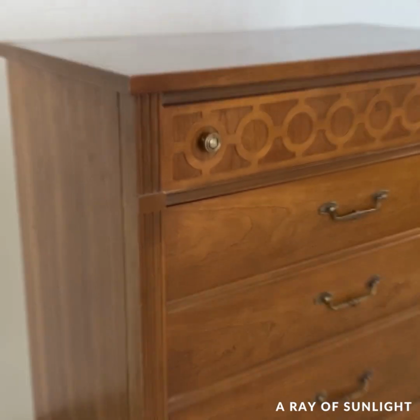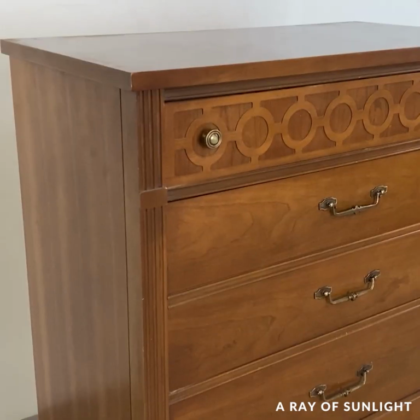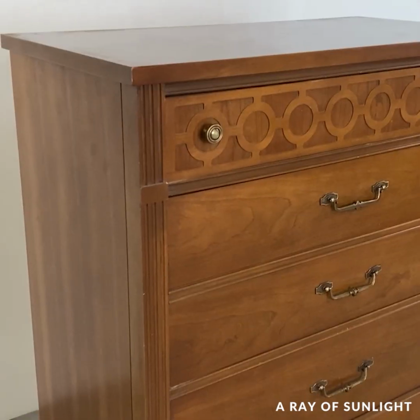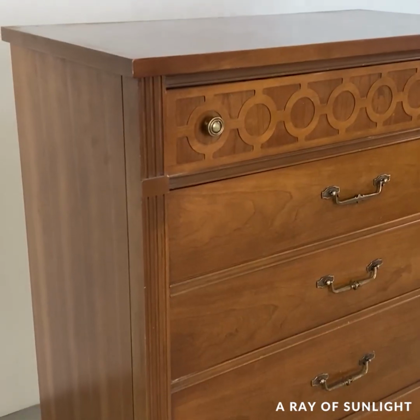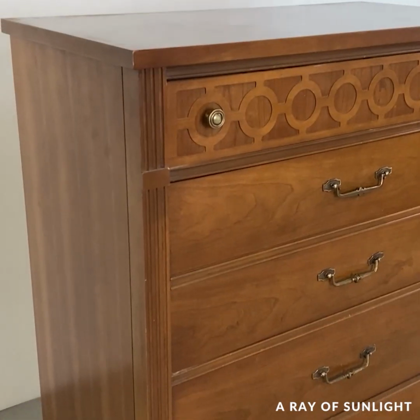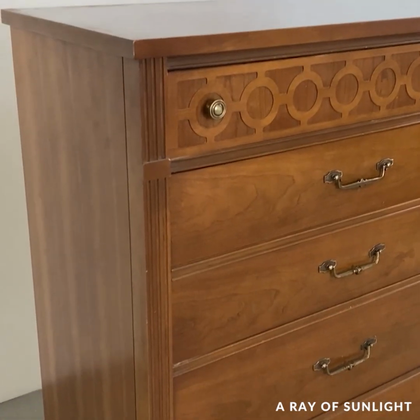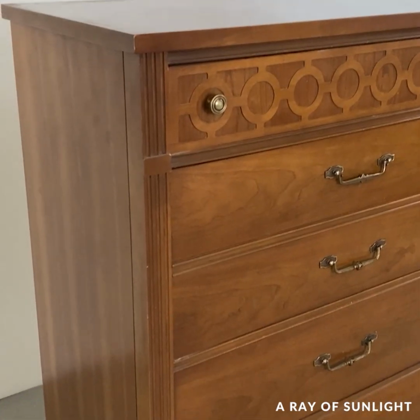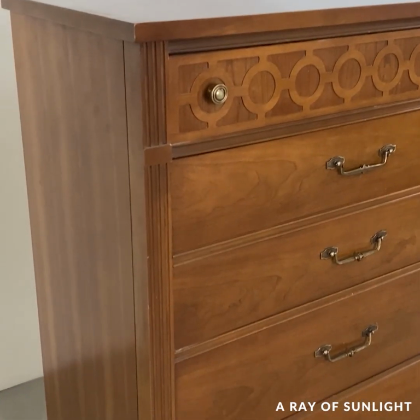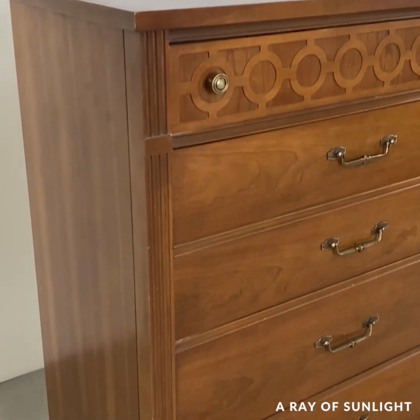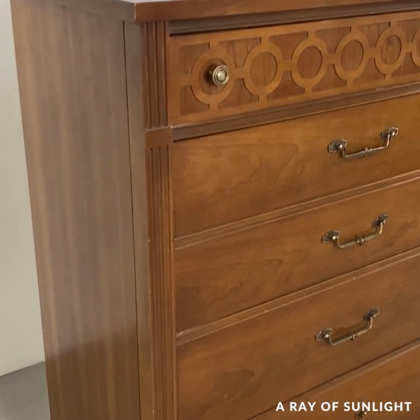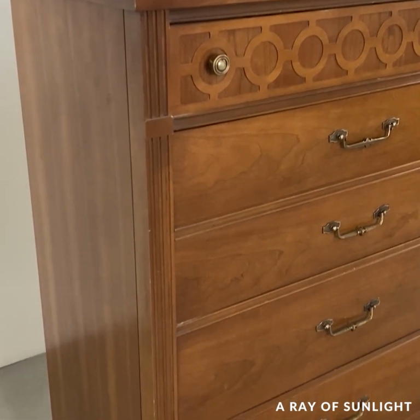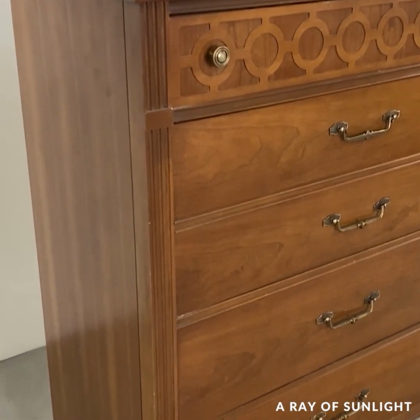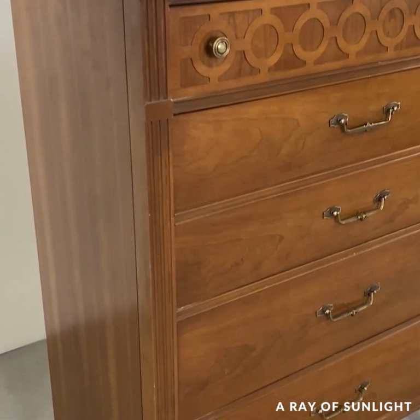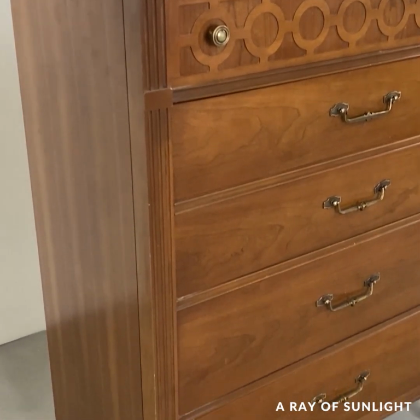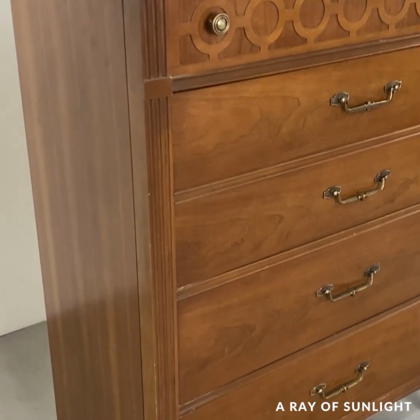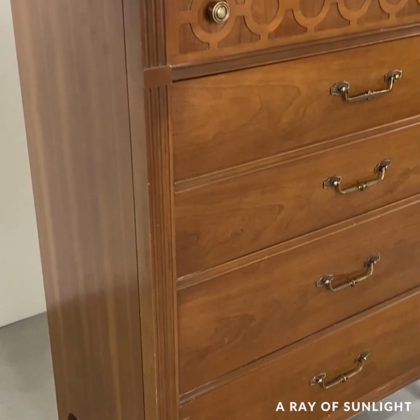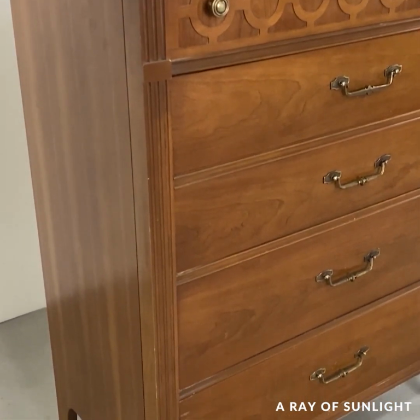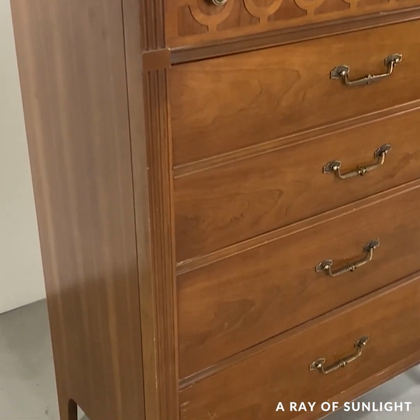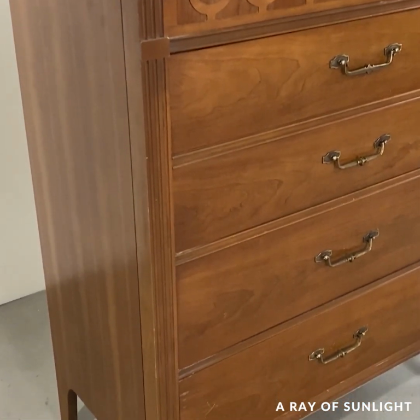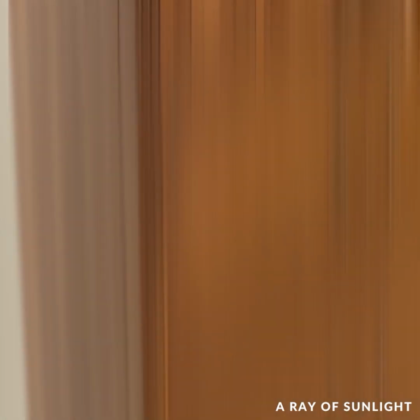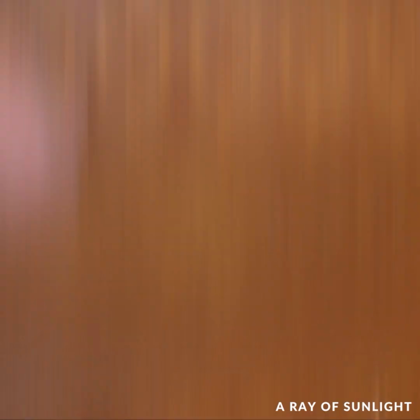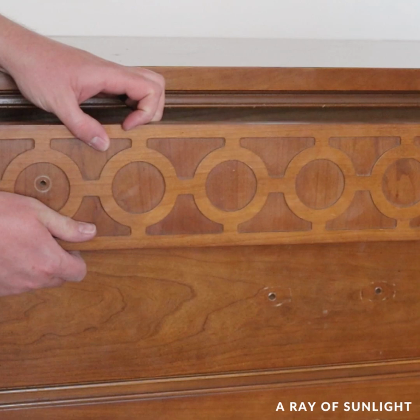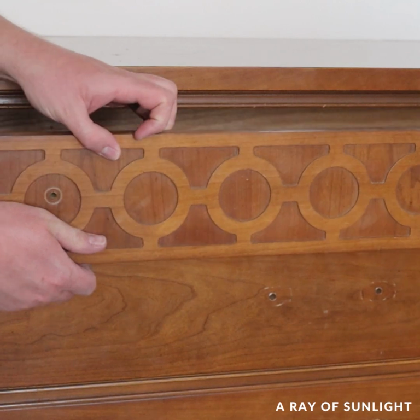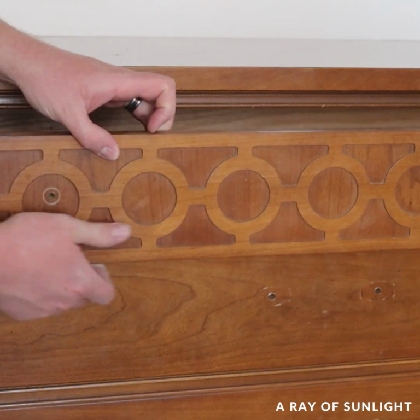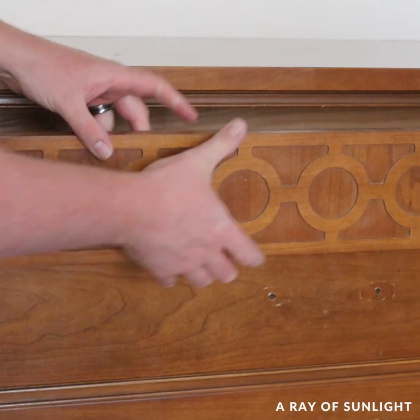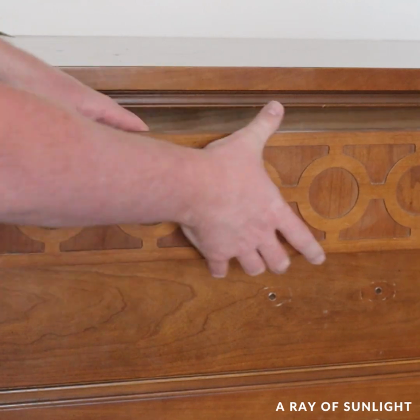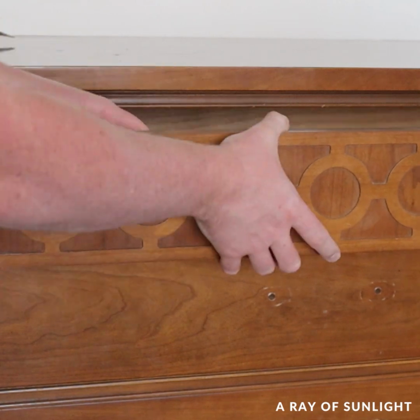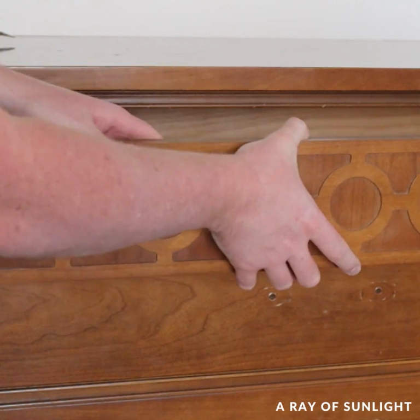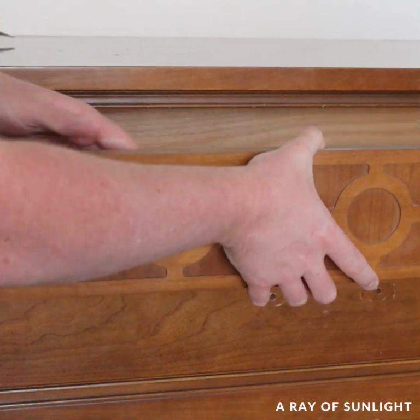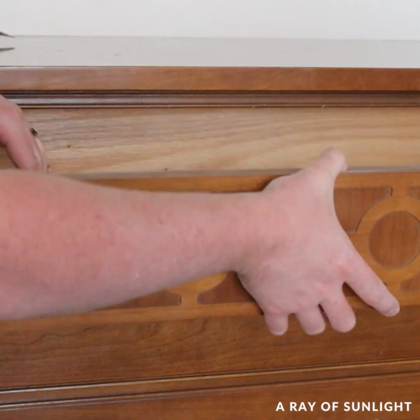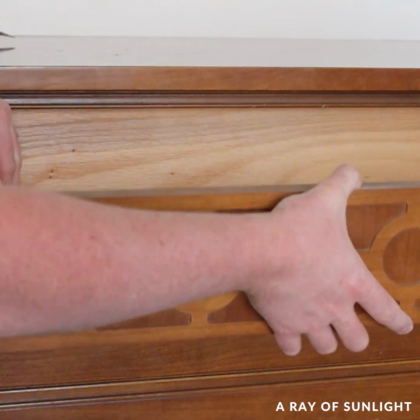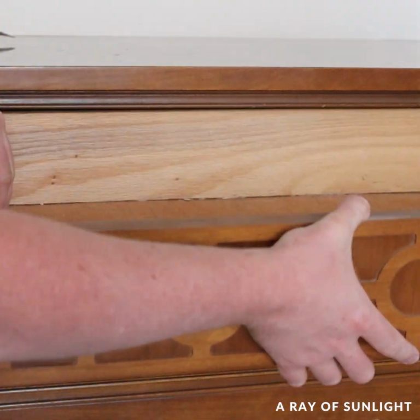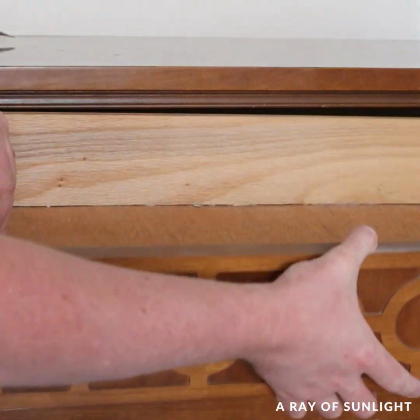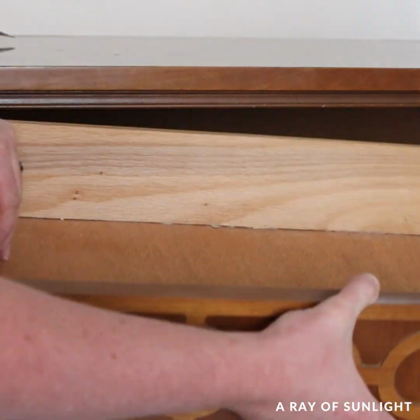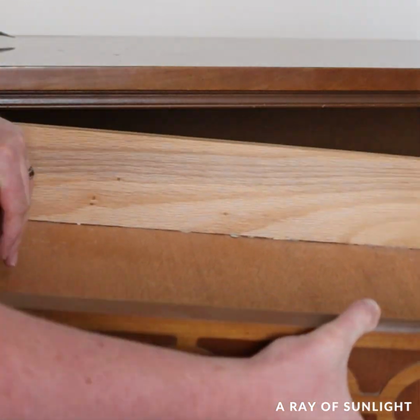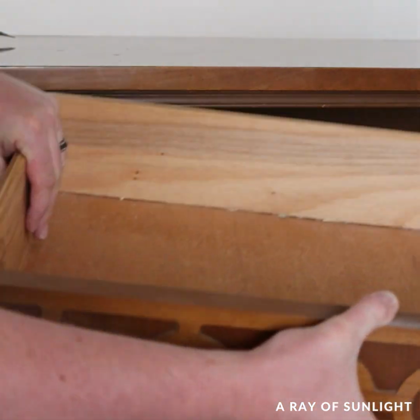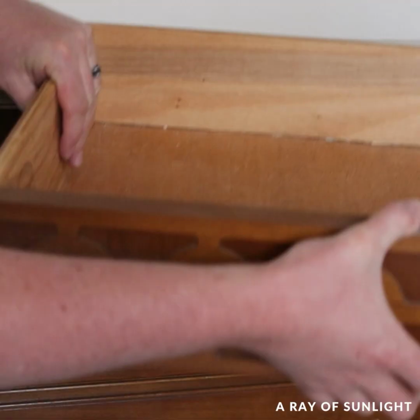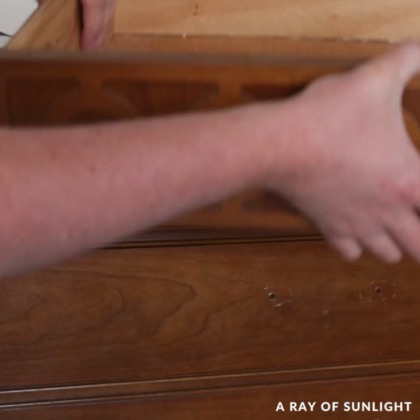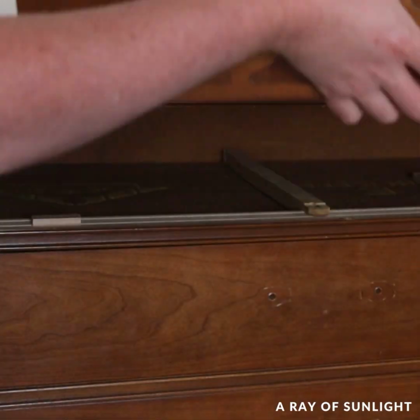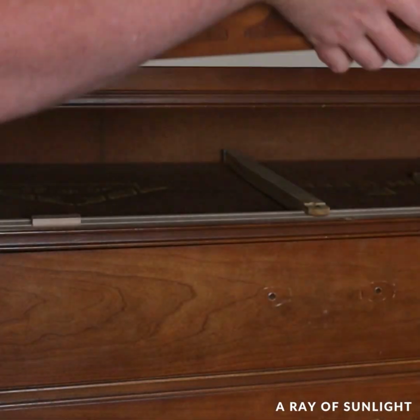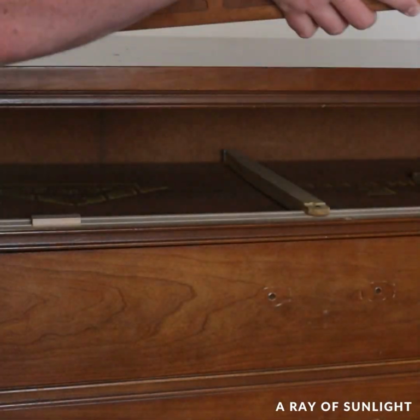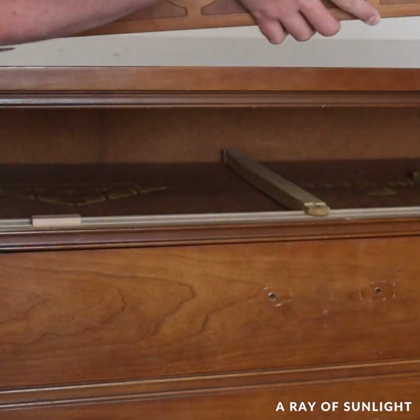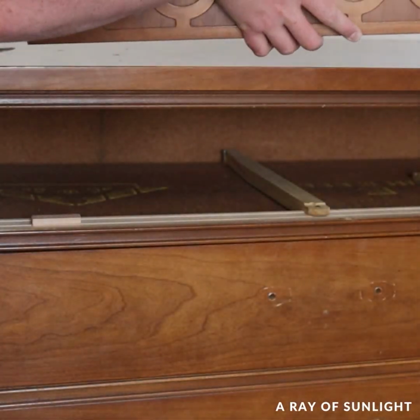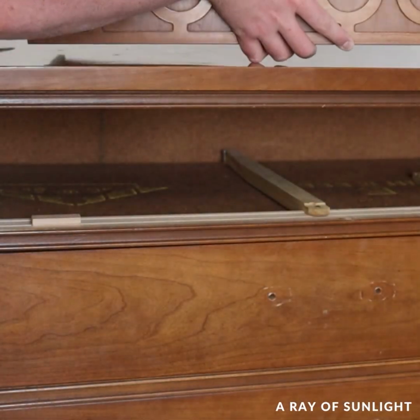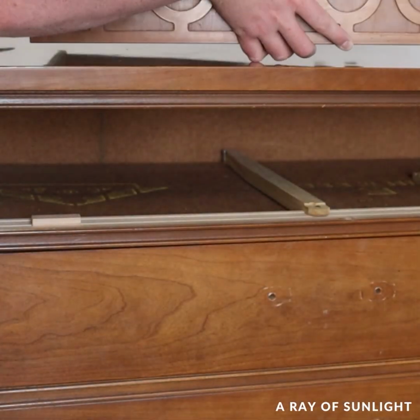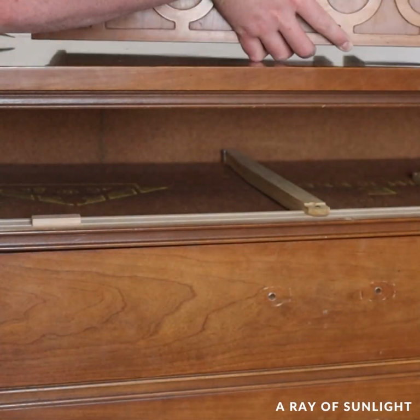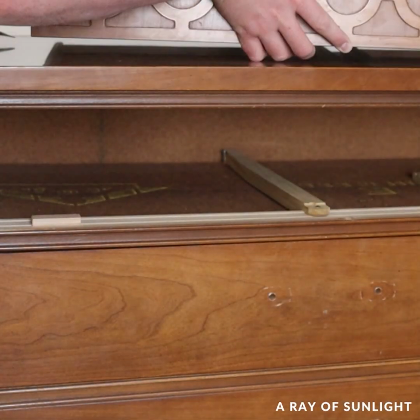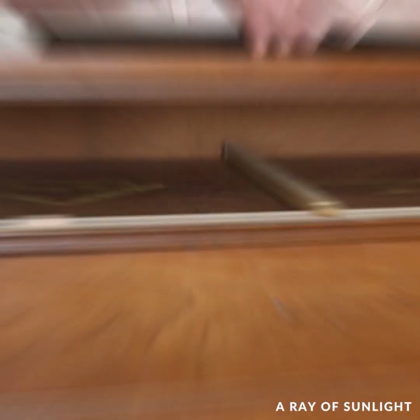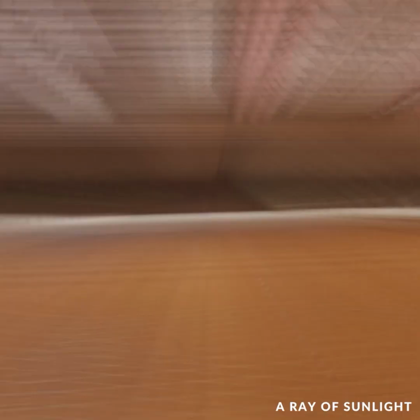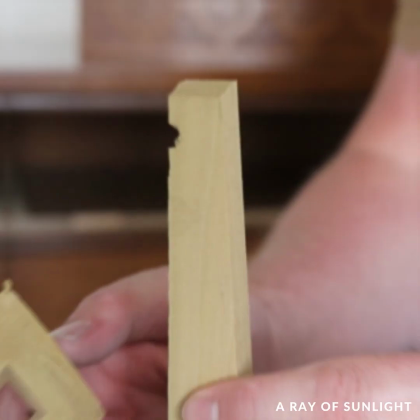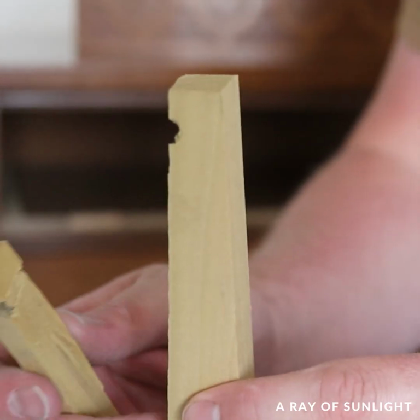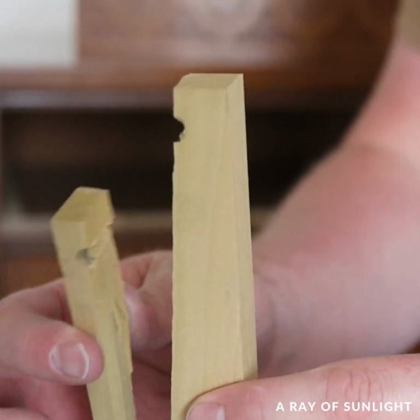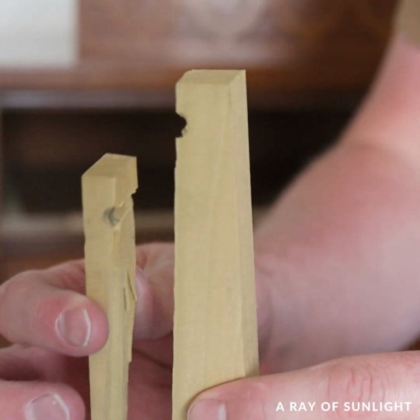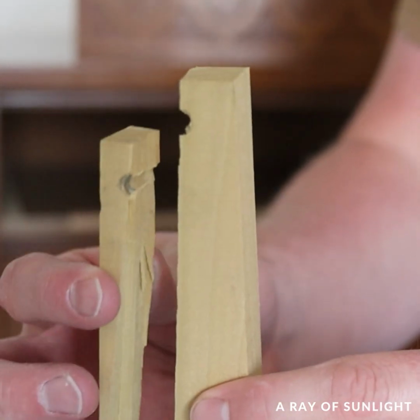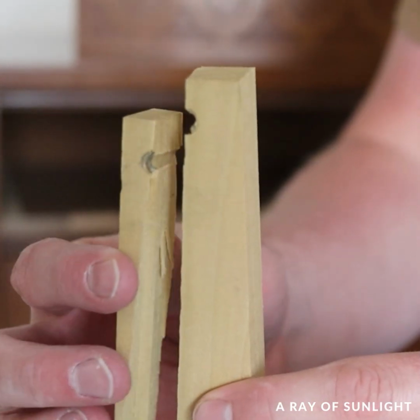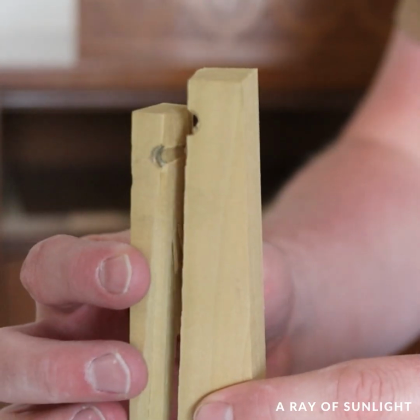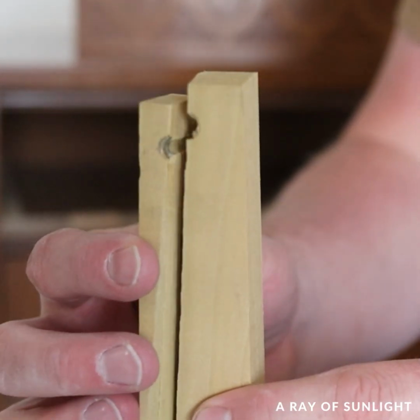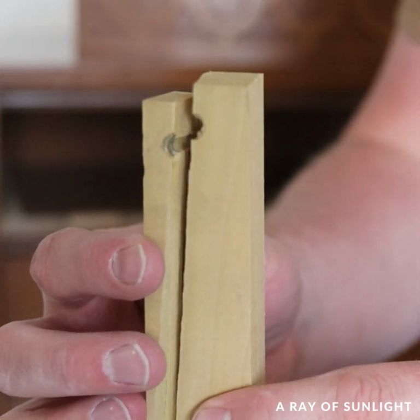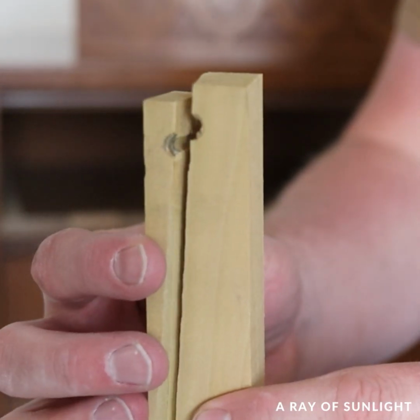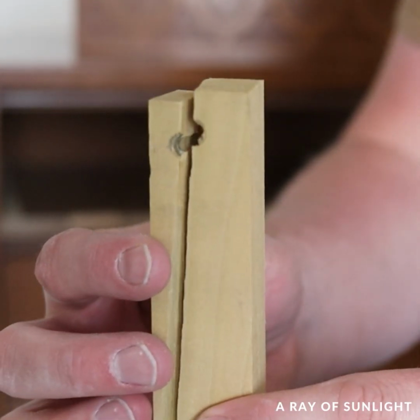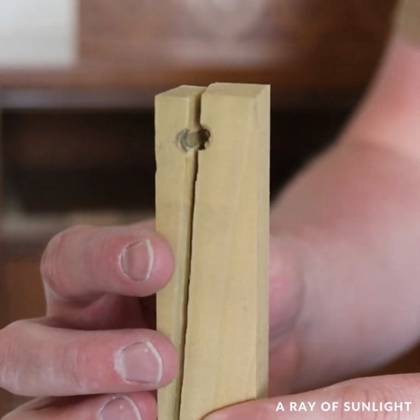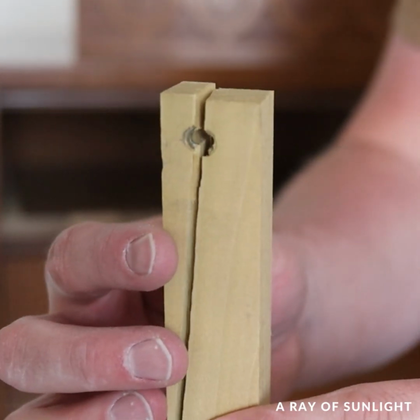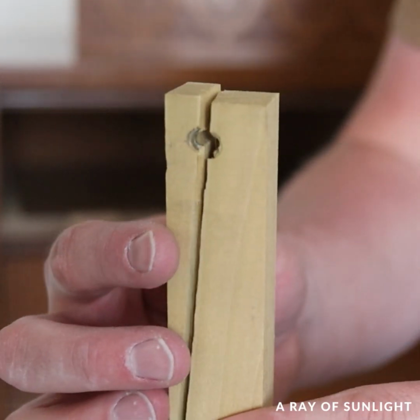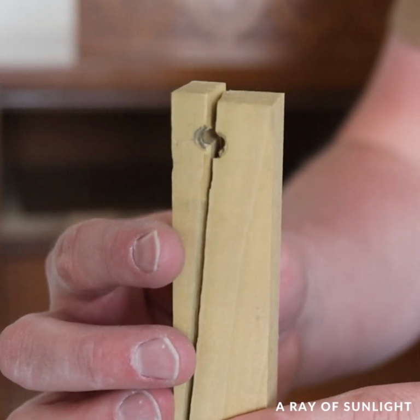Then Taylor dove into his project. He had to fix the drawer track on the top drawer — he just glued it together and then put it back in.